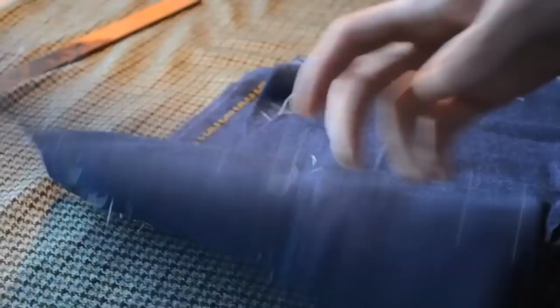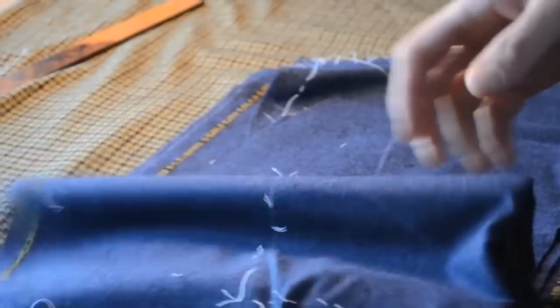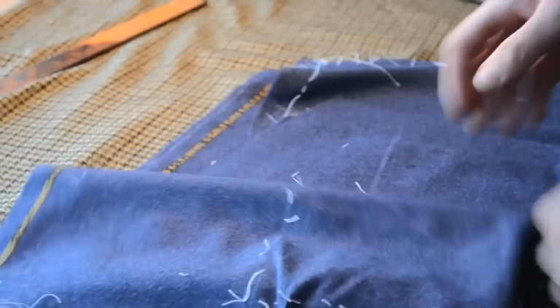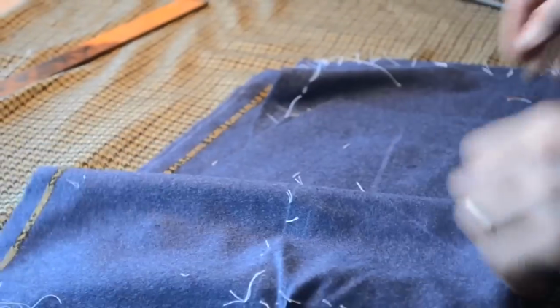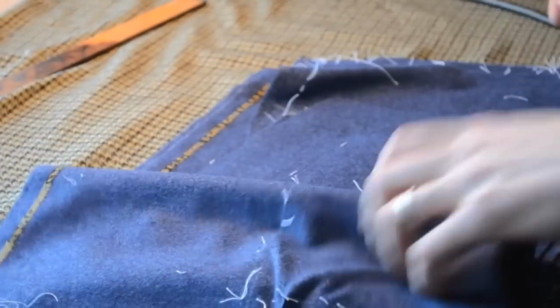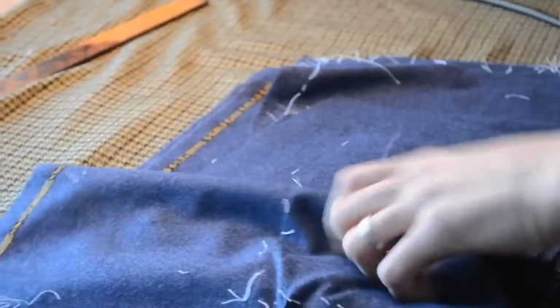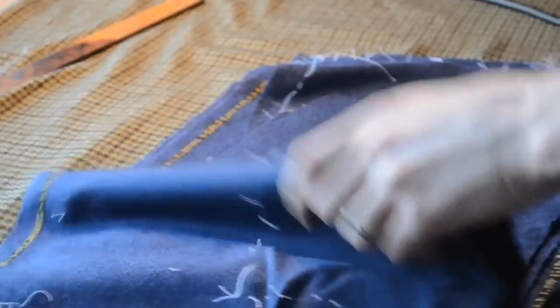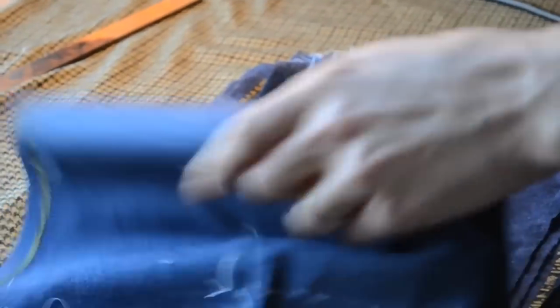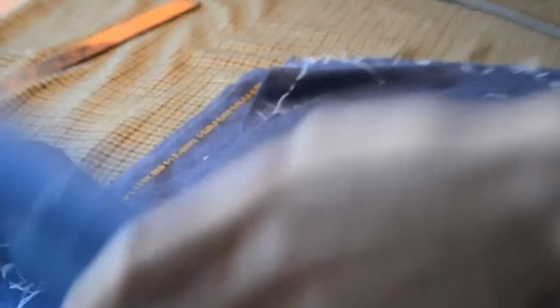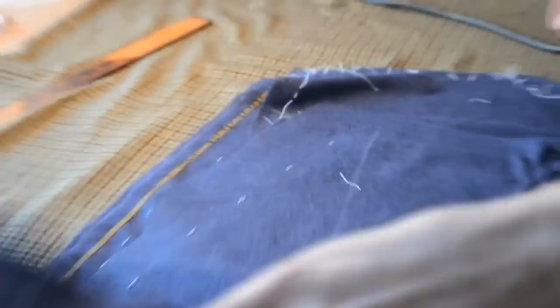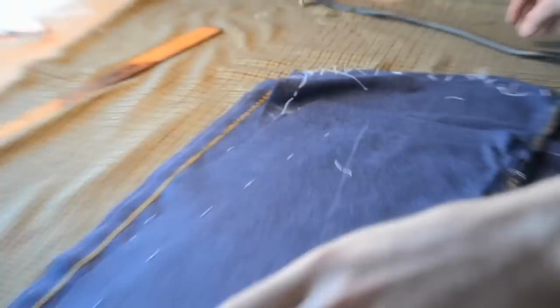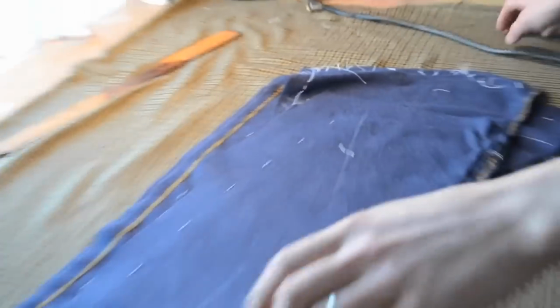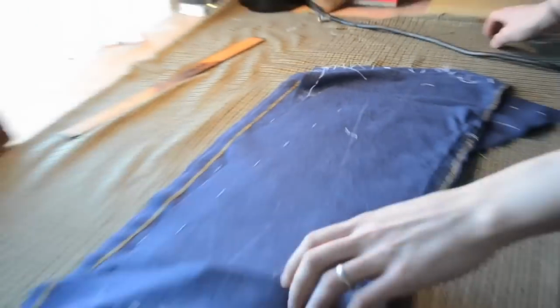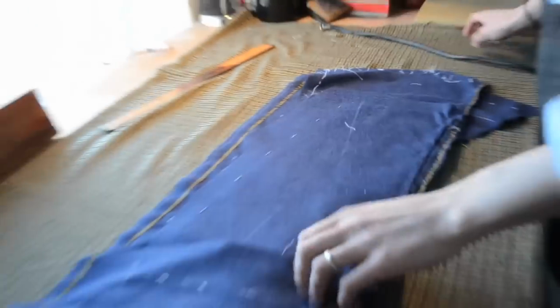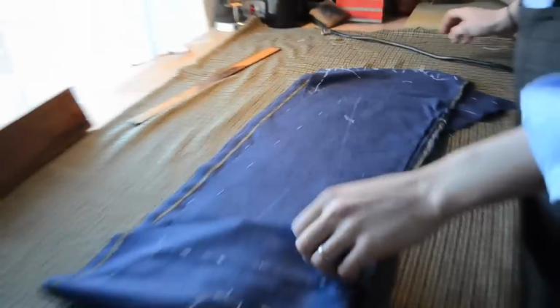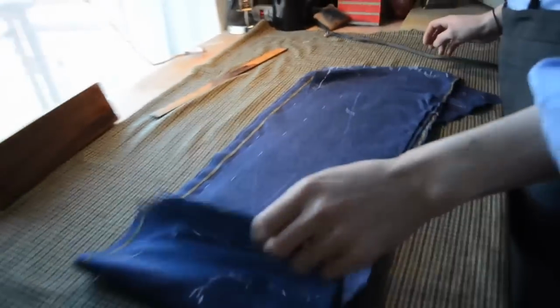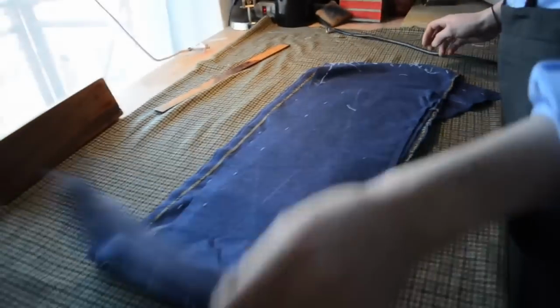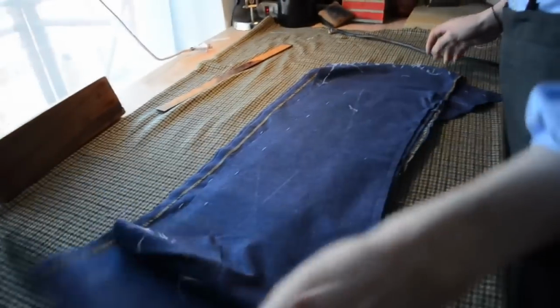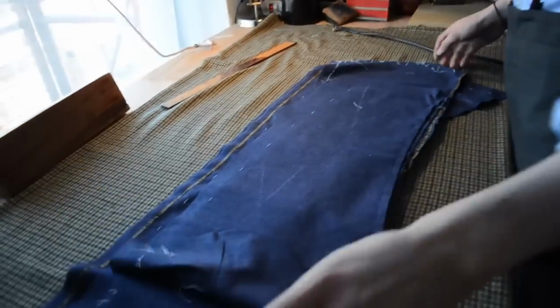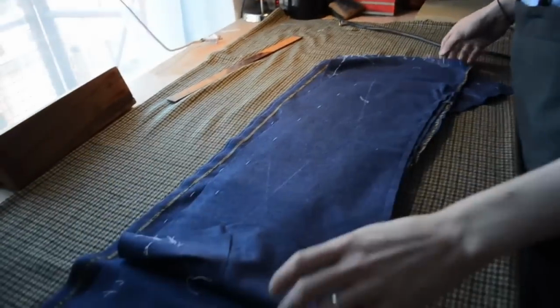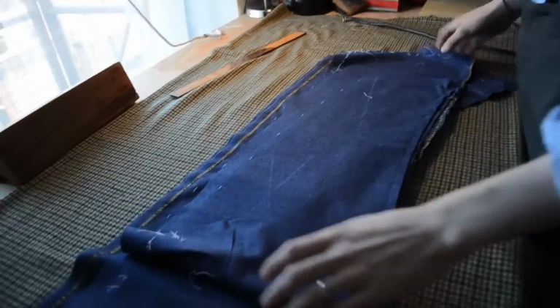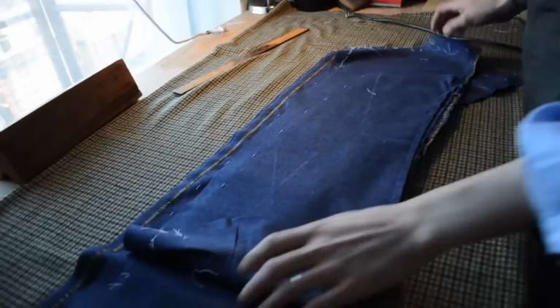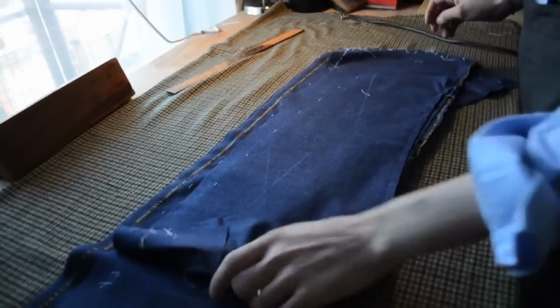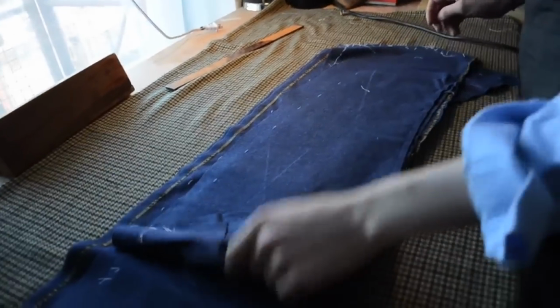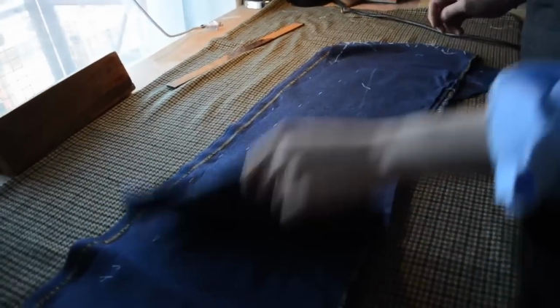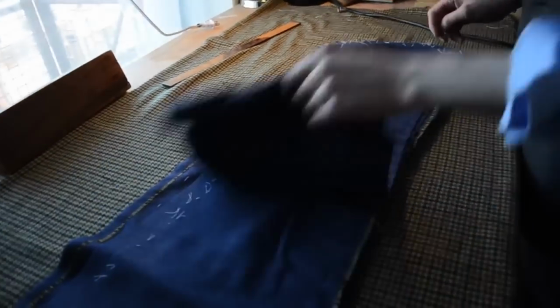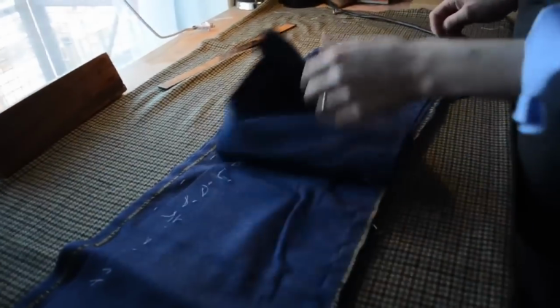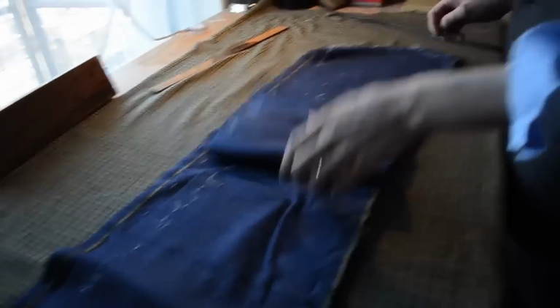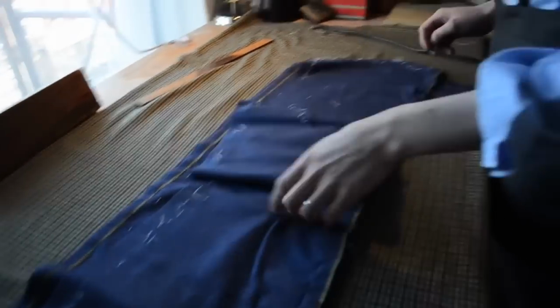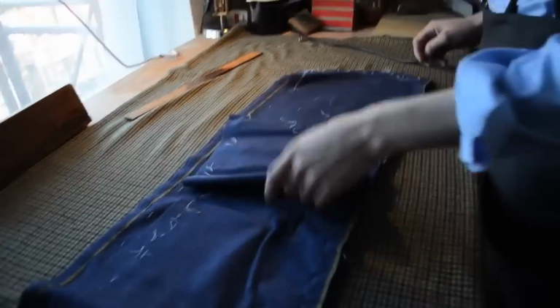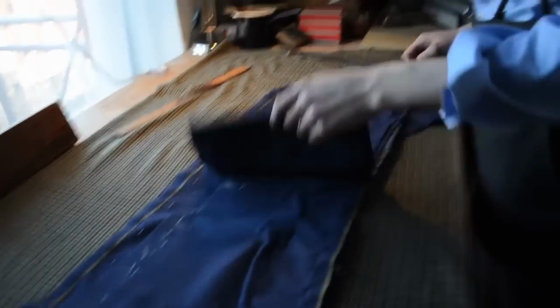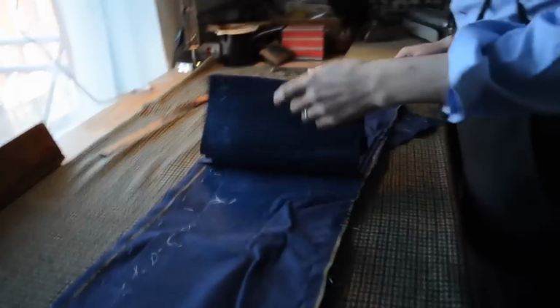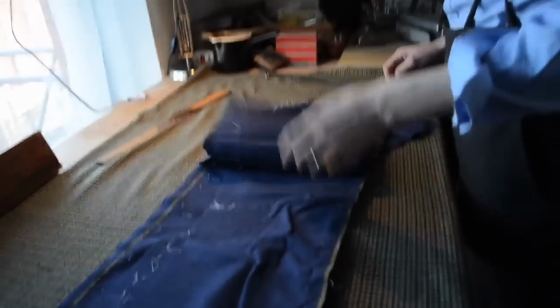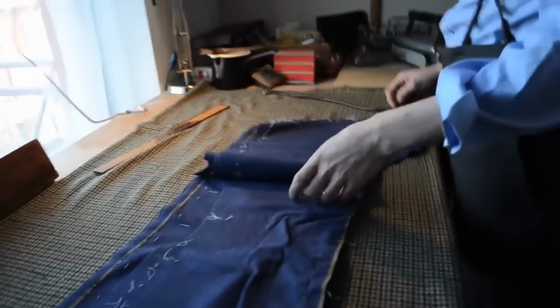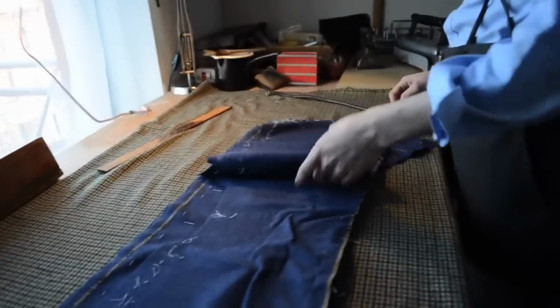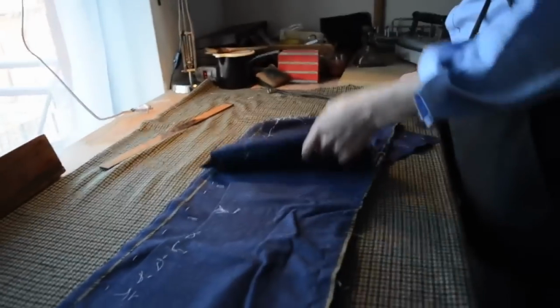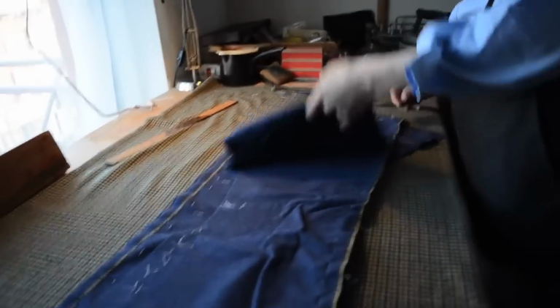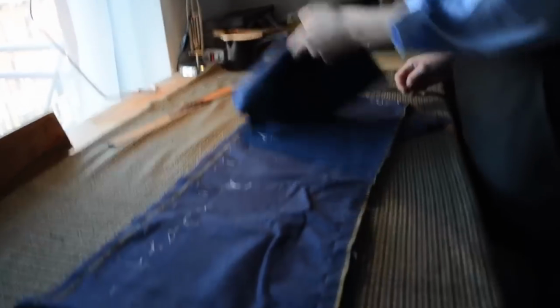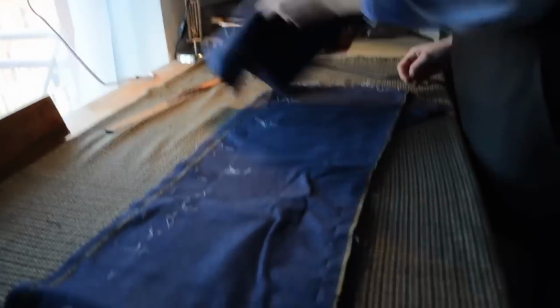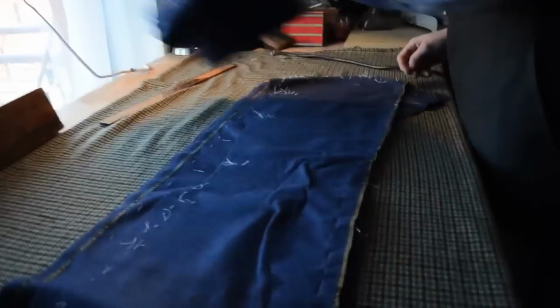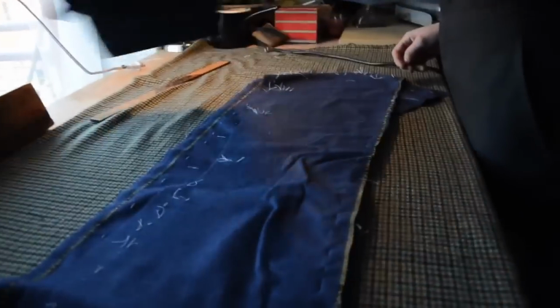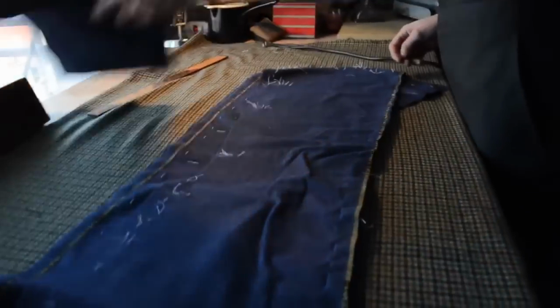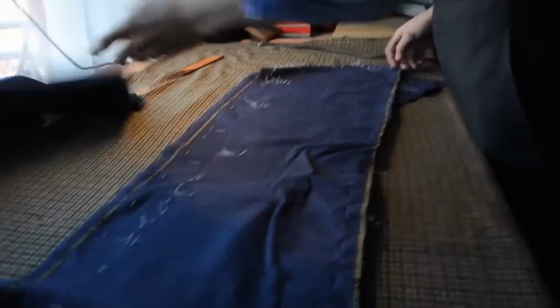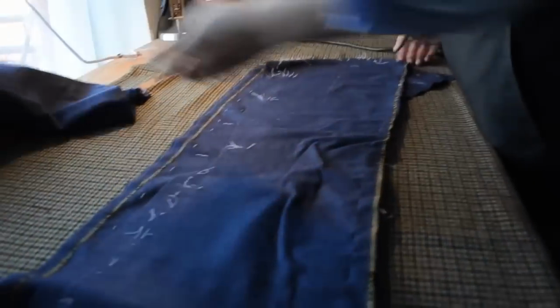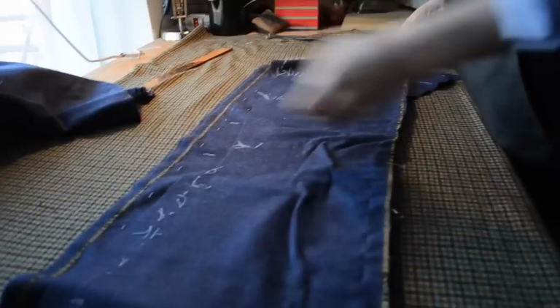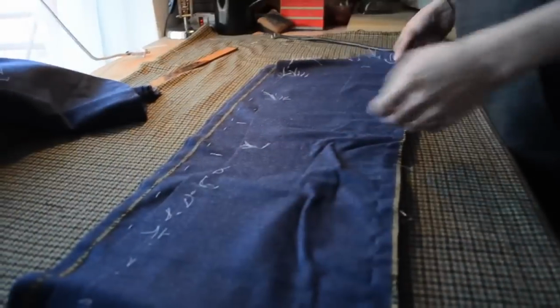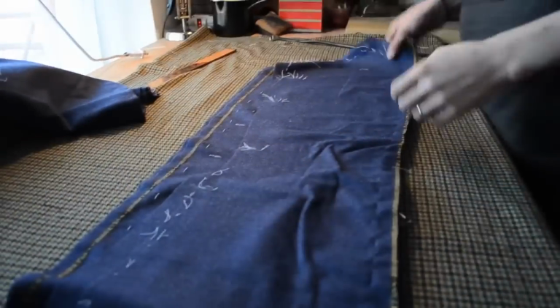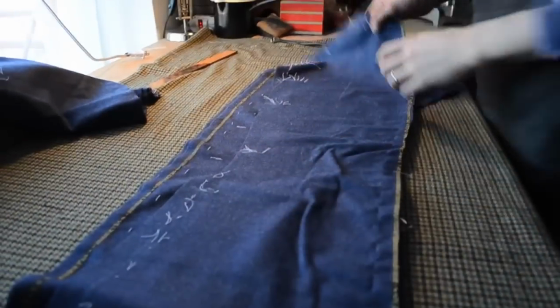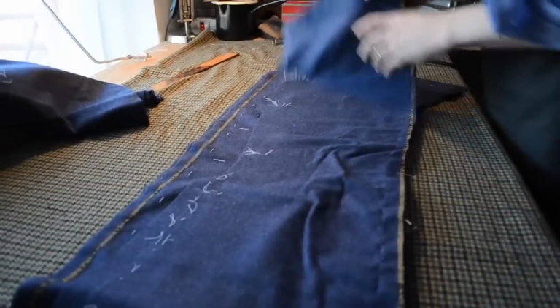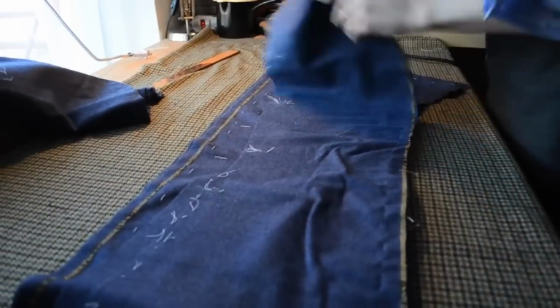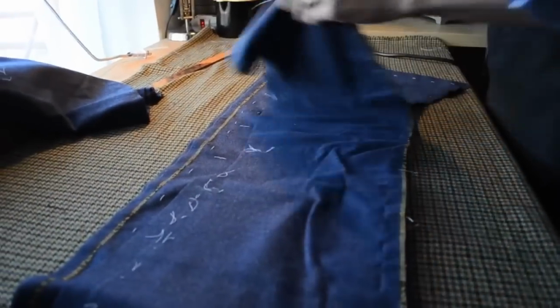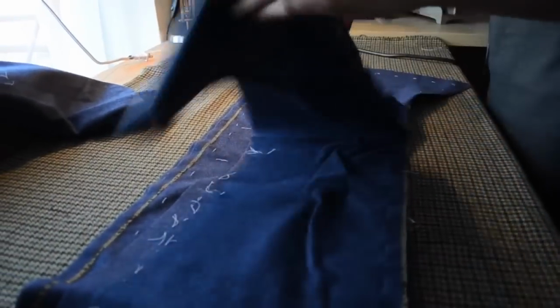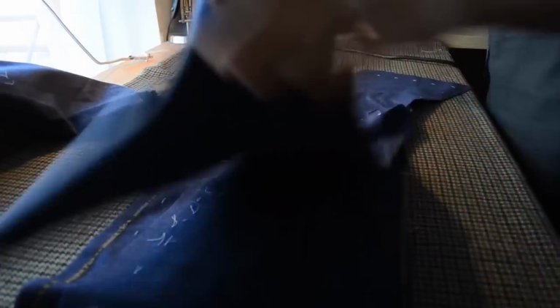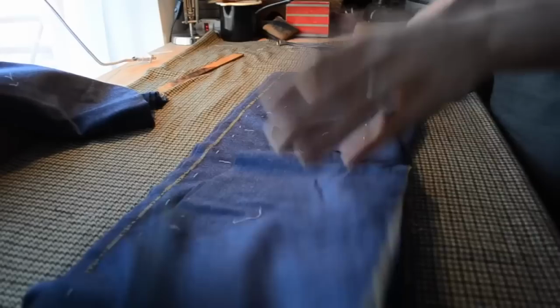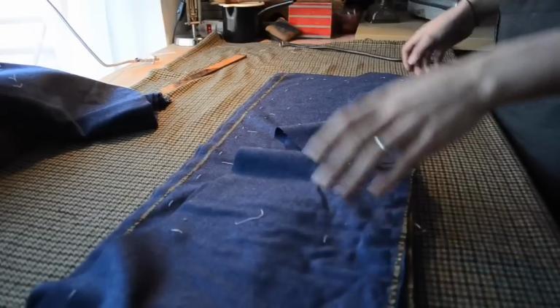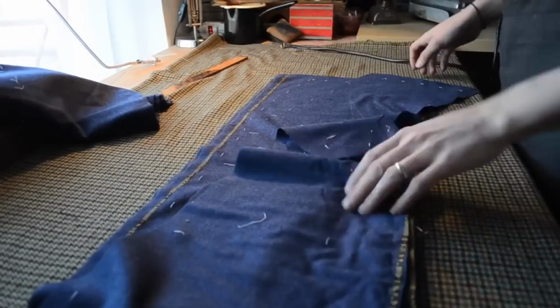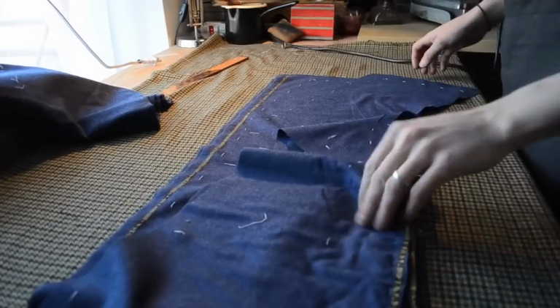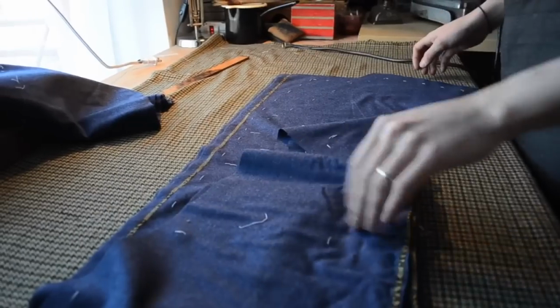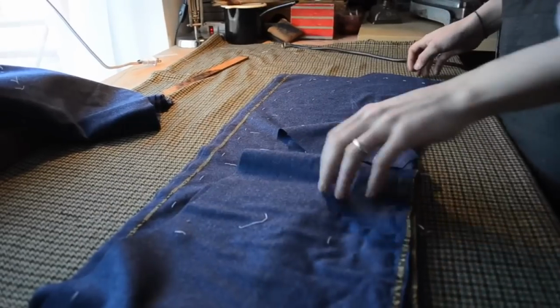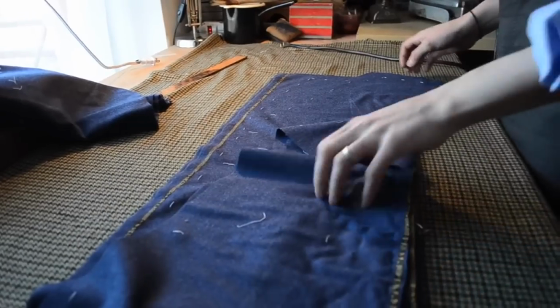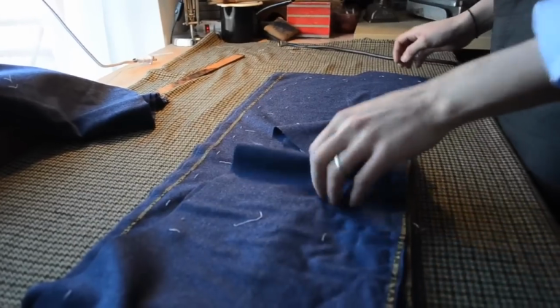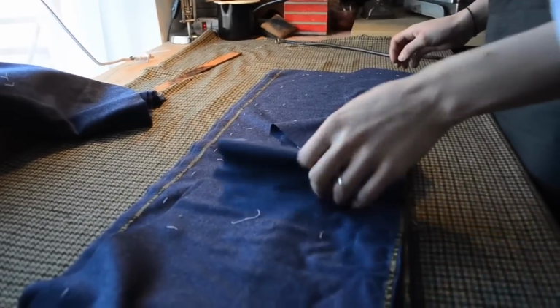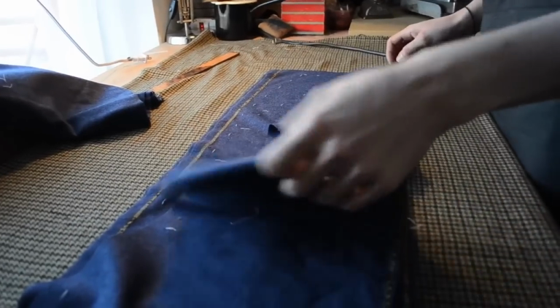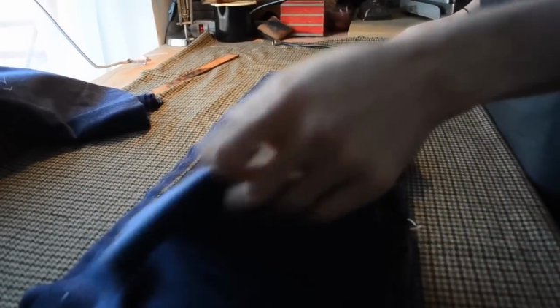All right, so we've machined up our seams — our straight seams and darts — so now I have to press them.